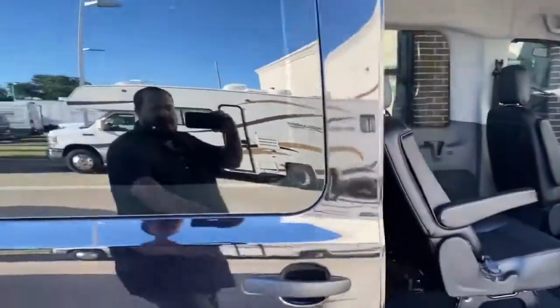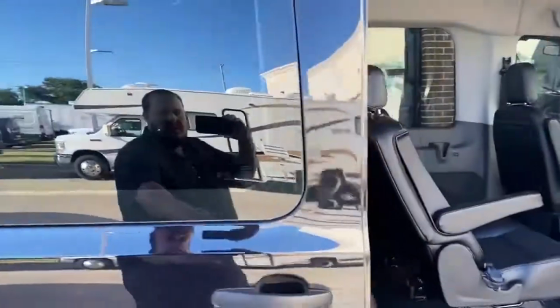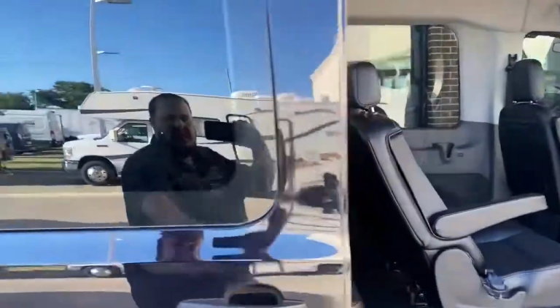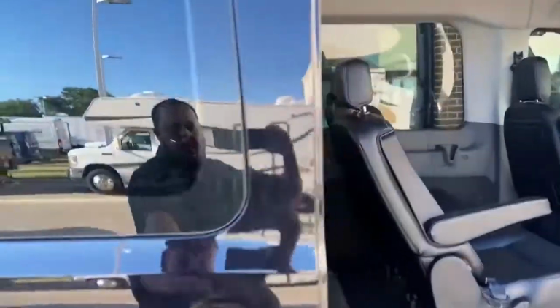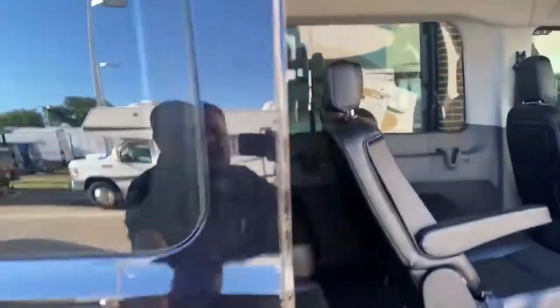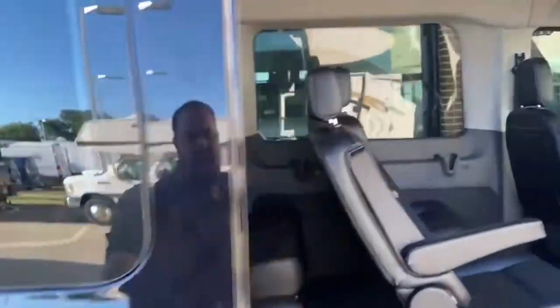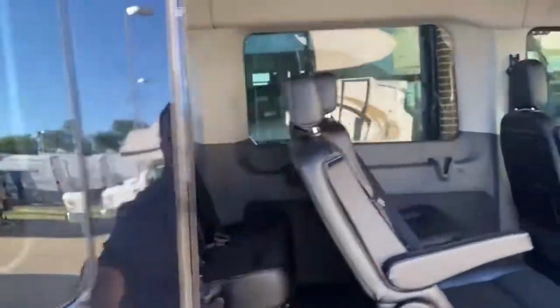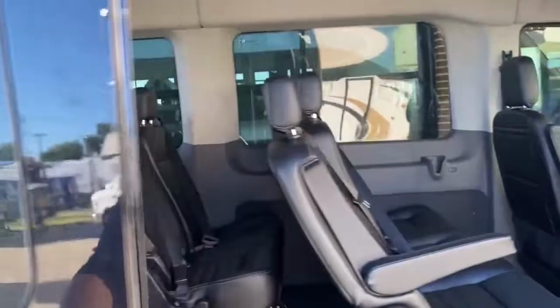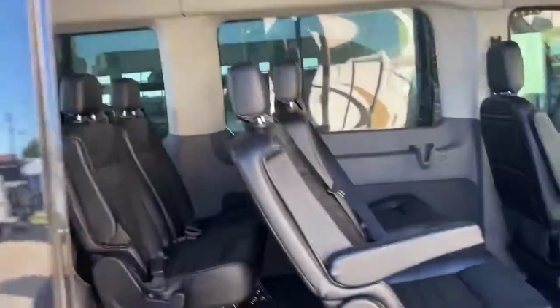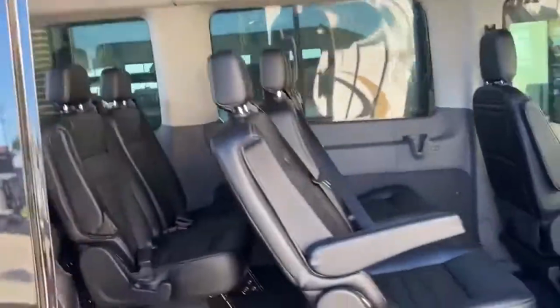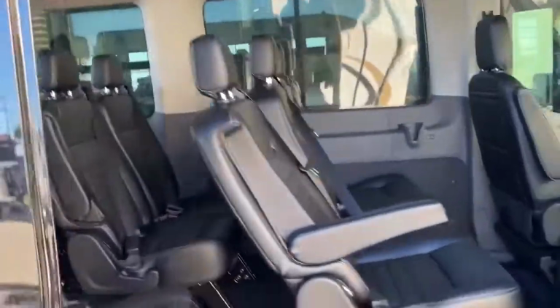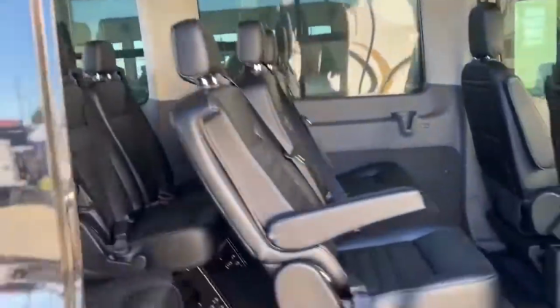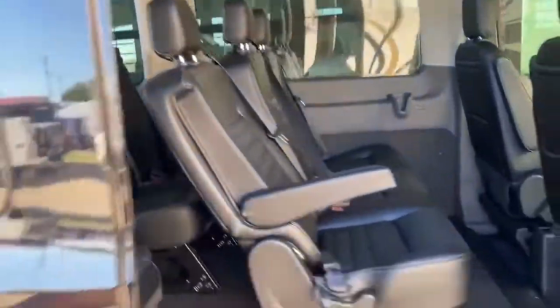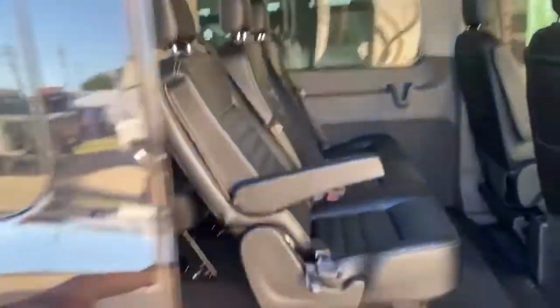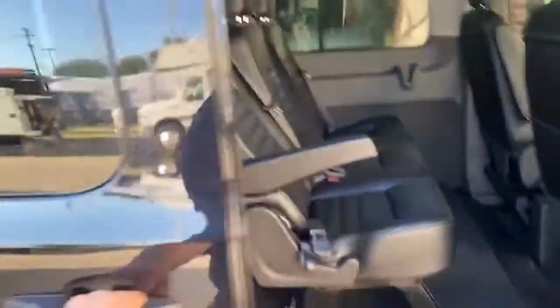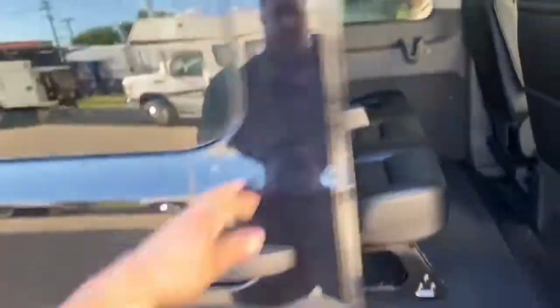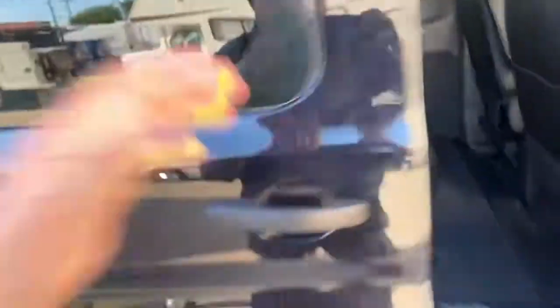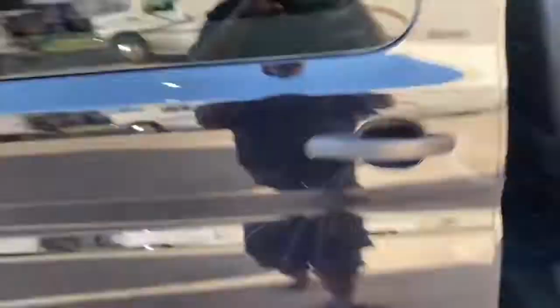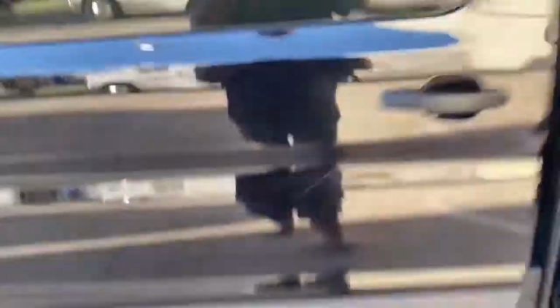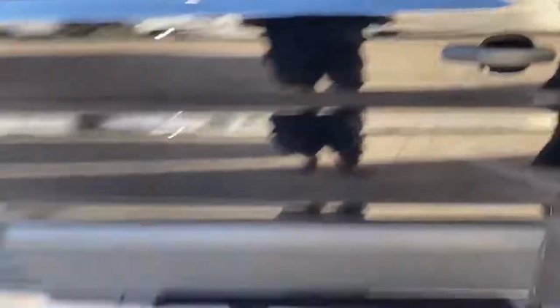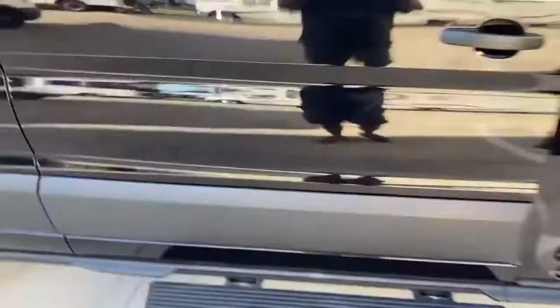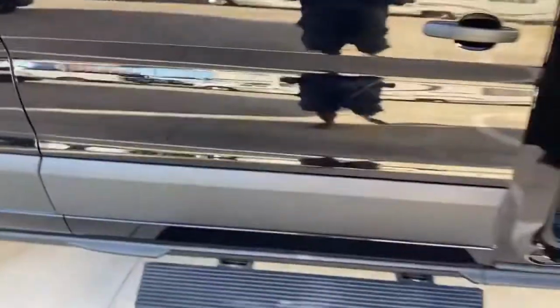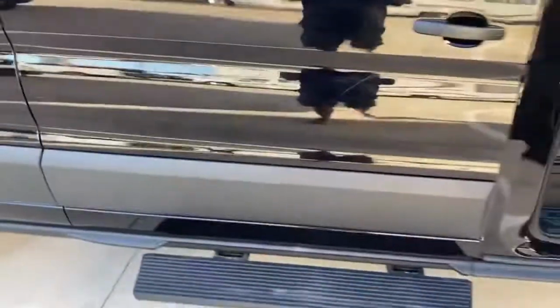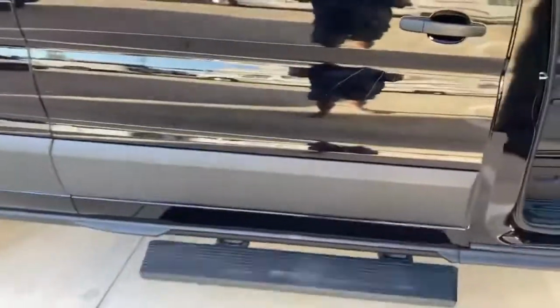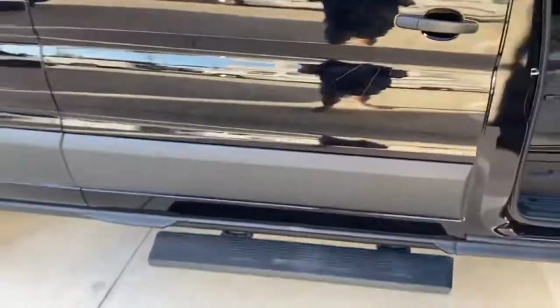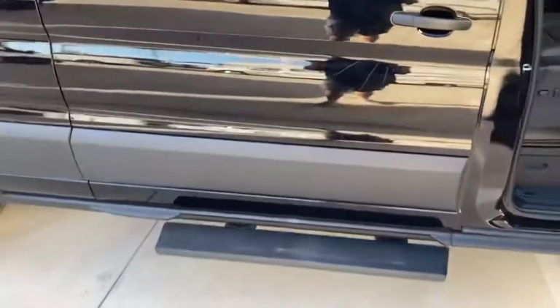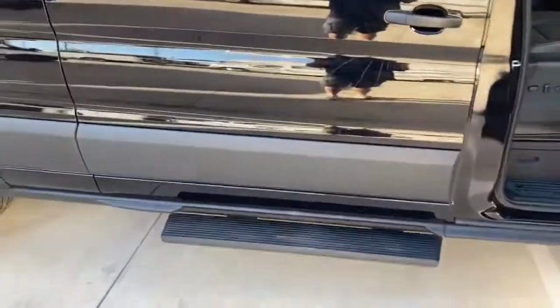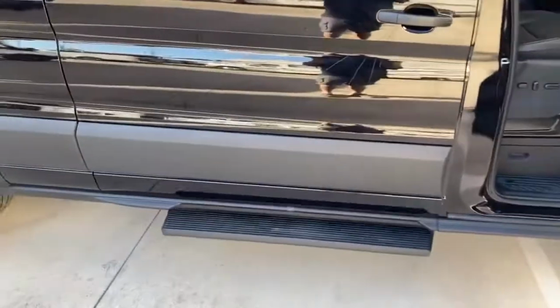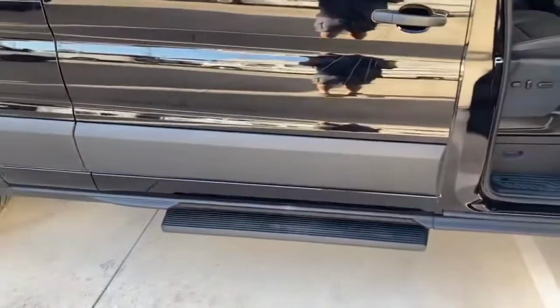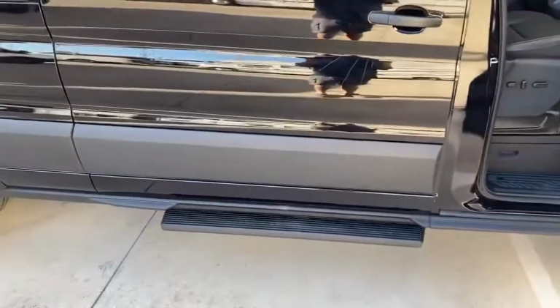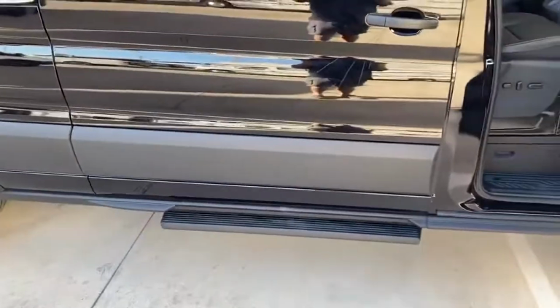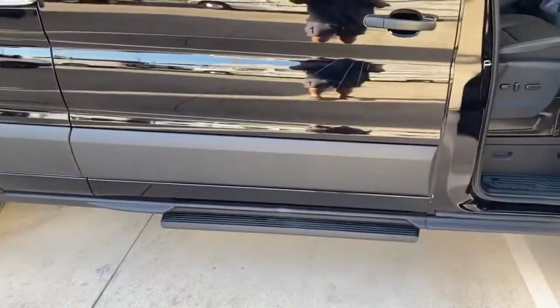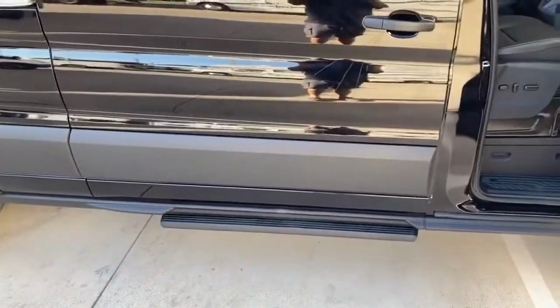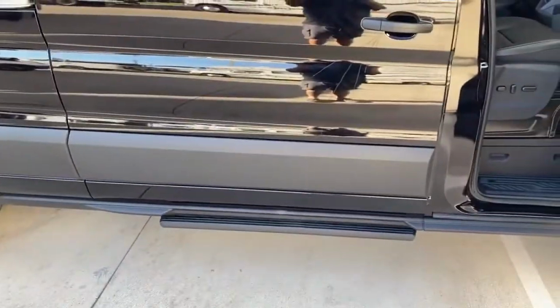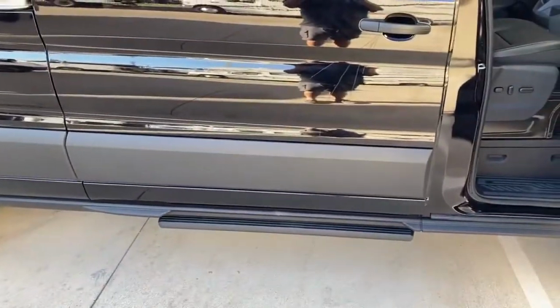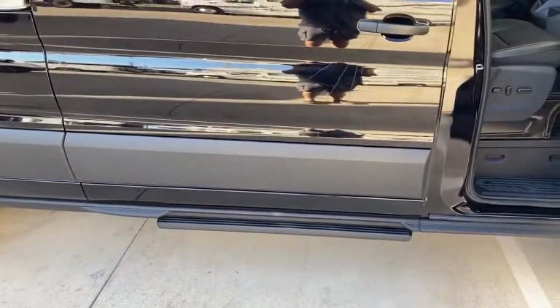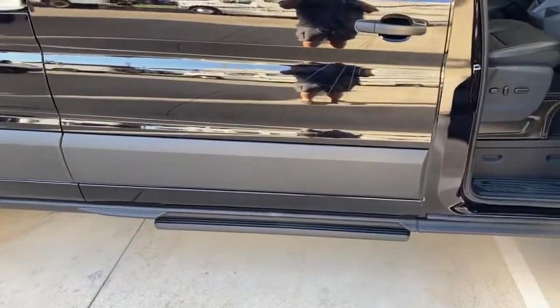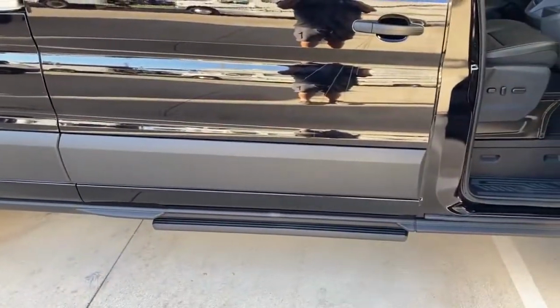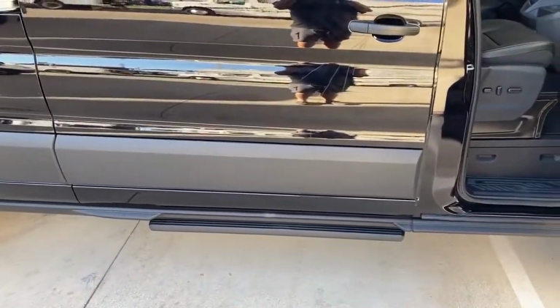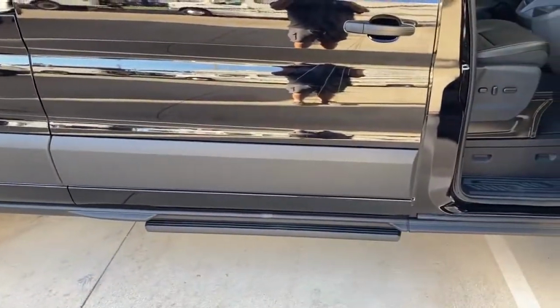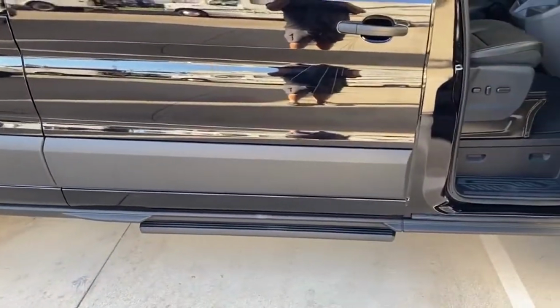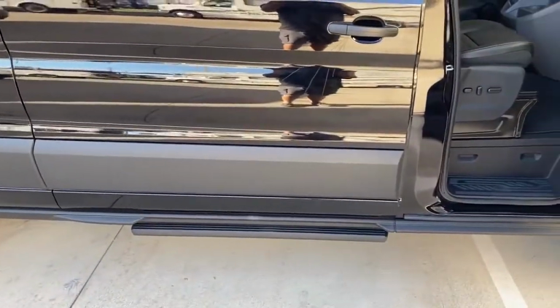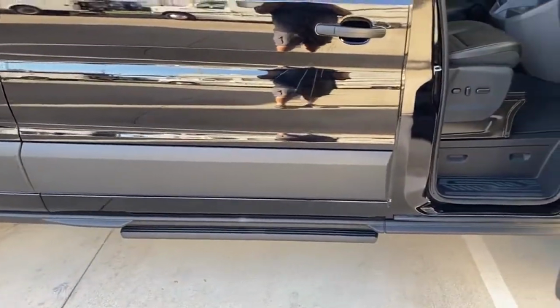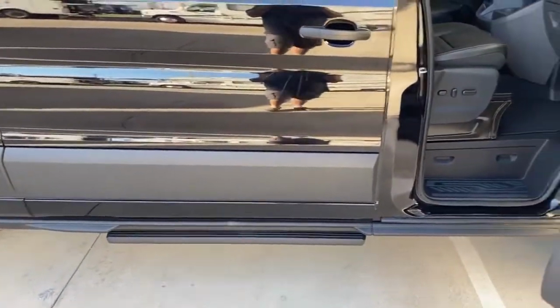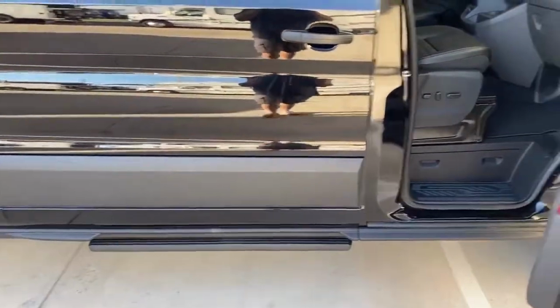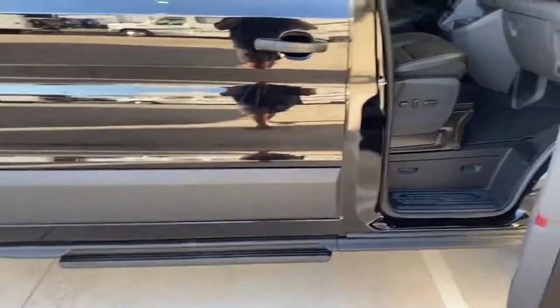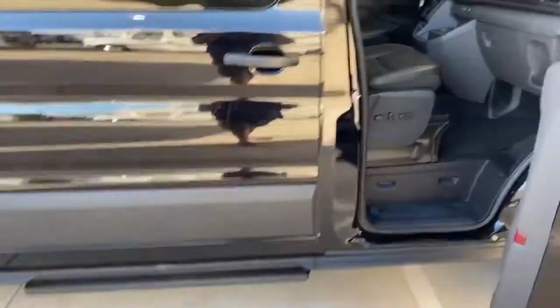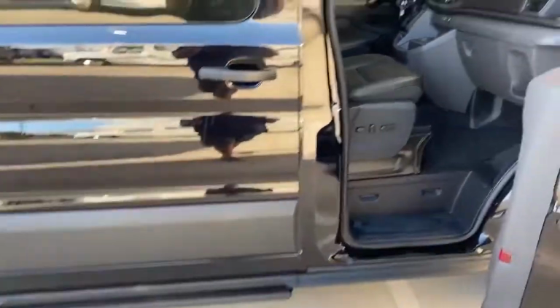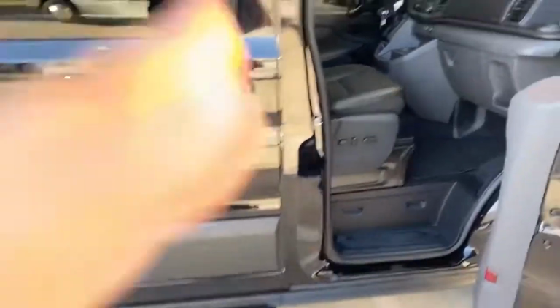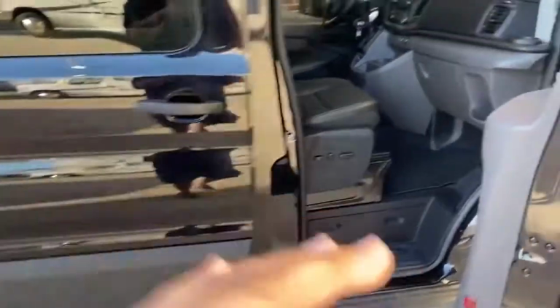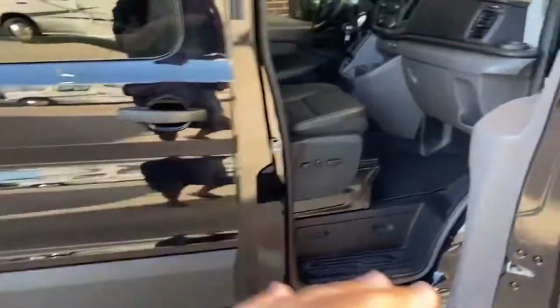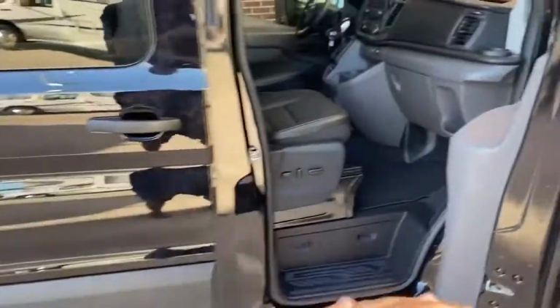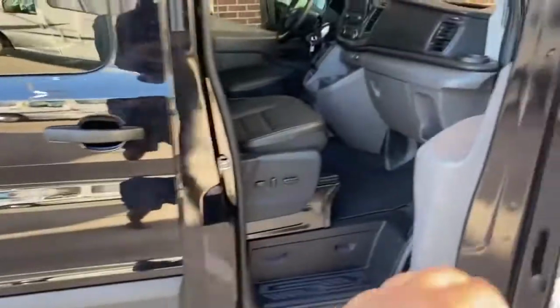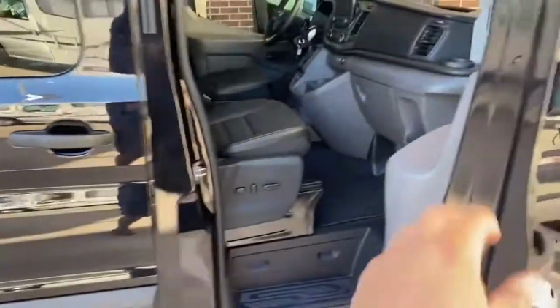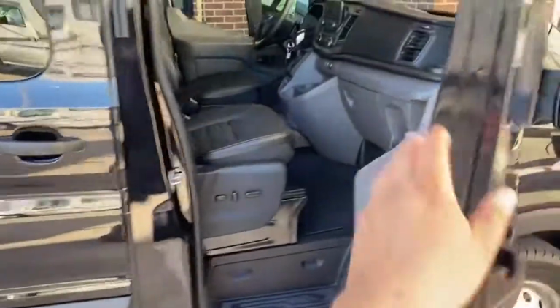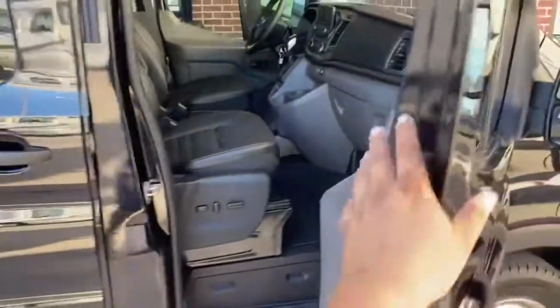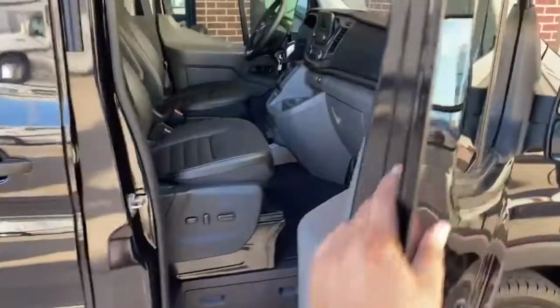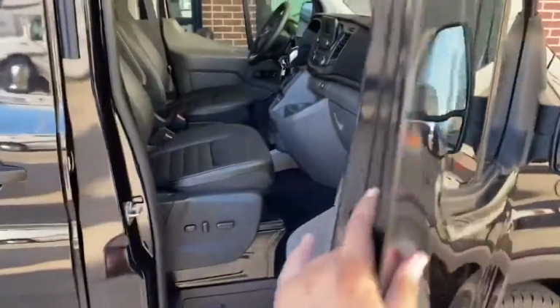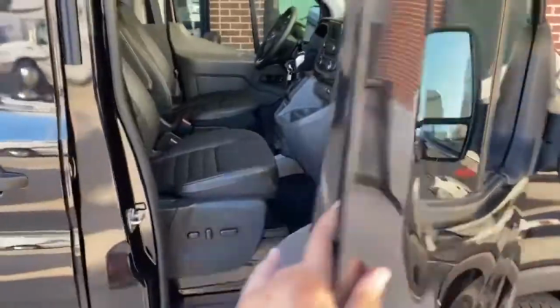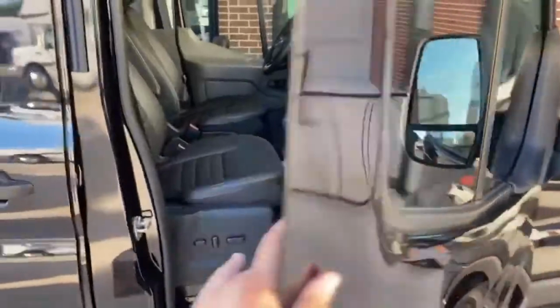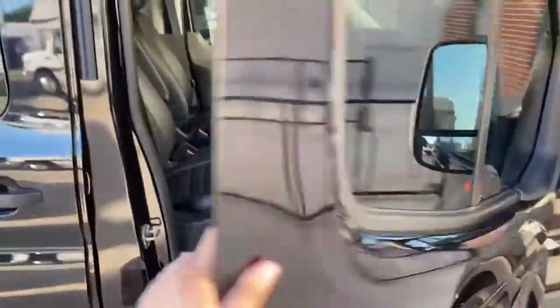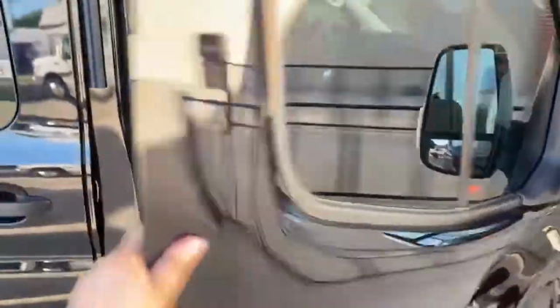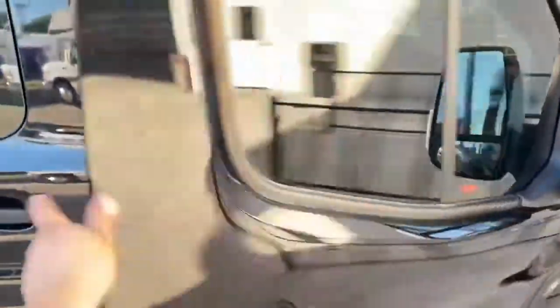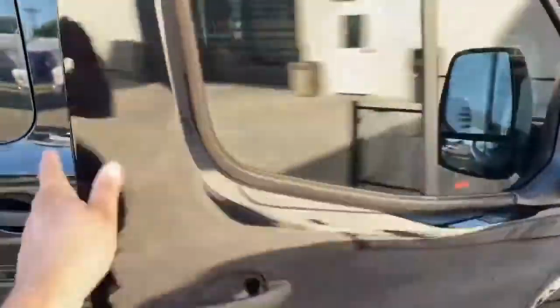All right, that's pretty much it. Thank you so much for checking out this van. Safe driving. Thank you very much.